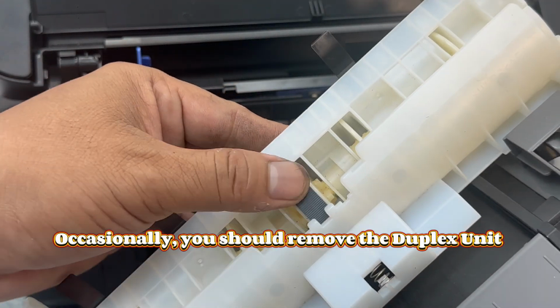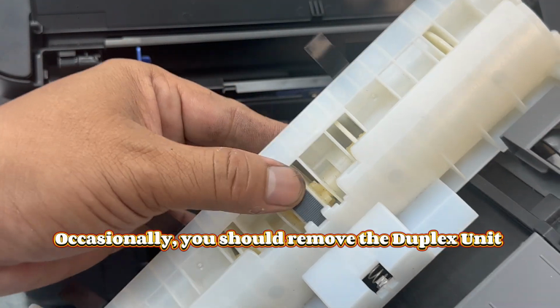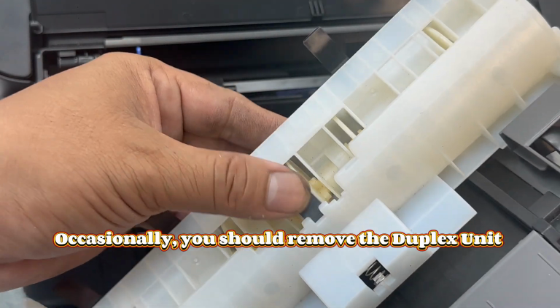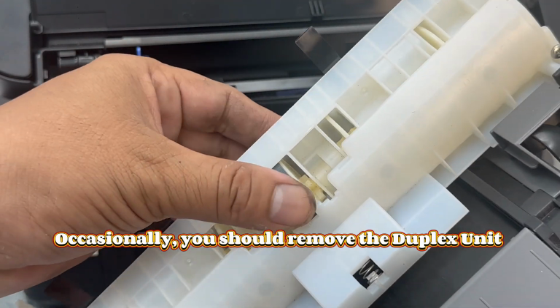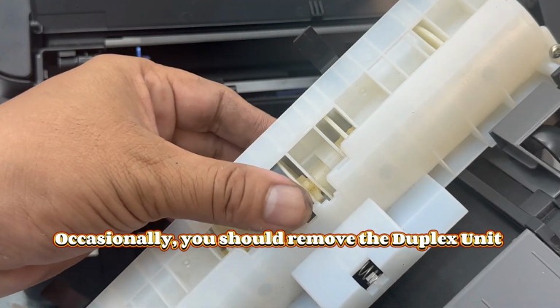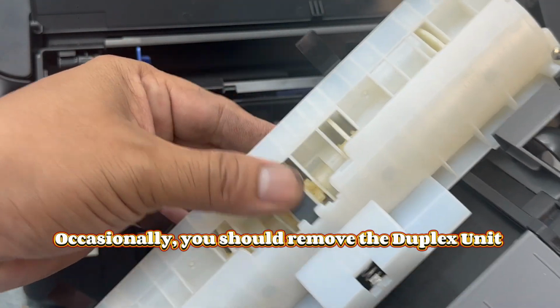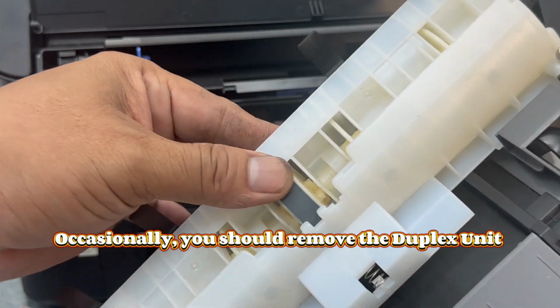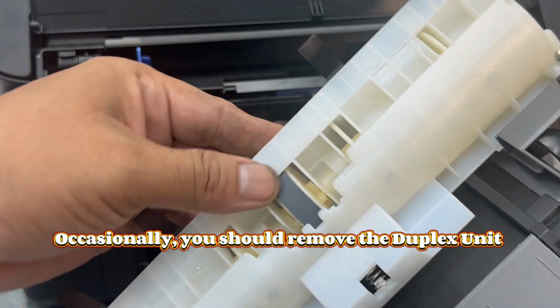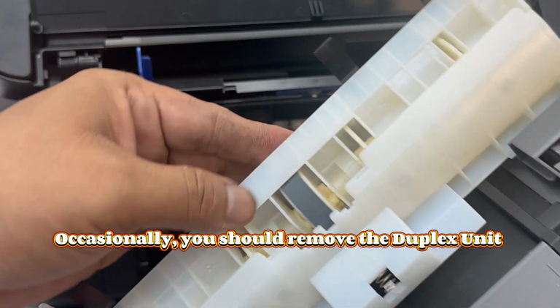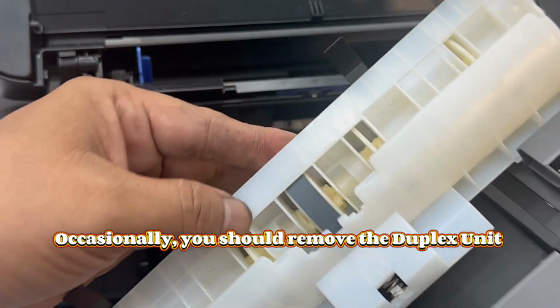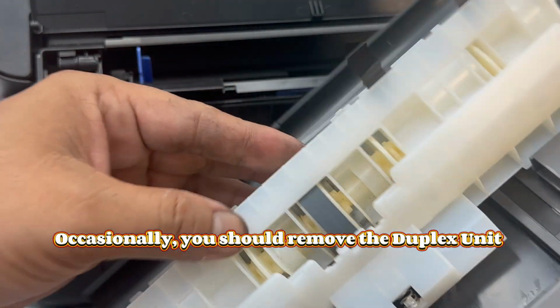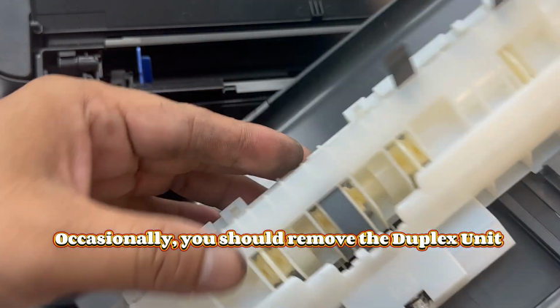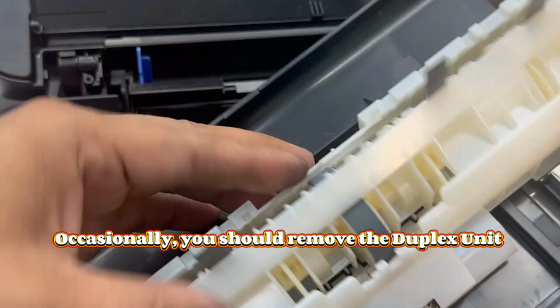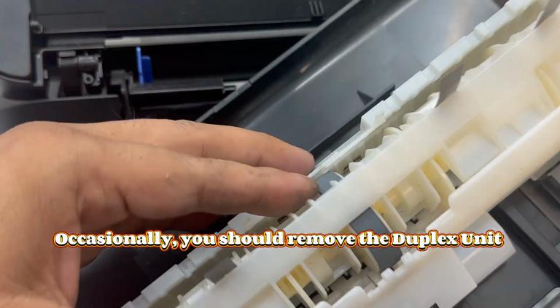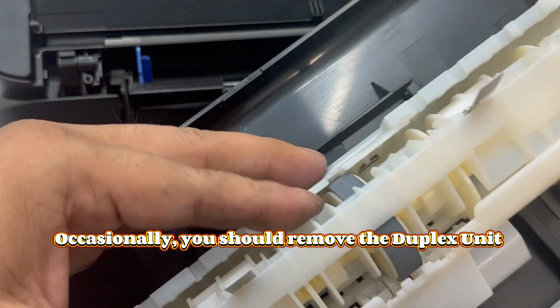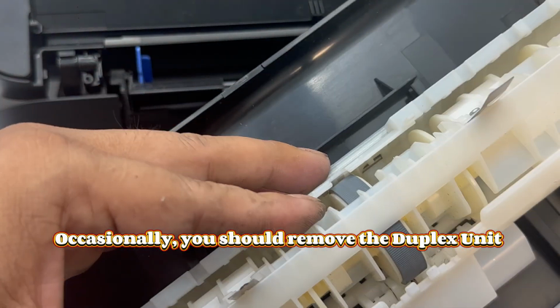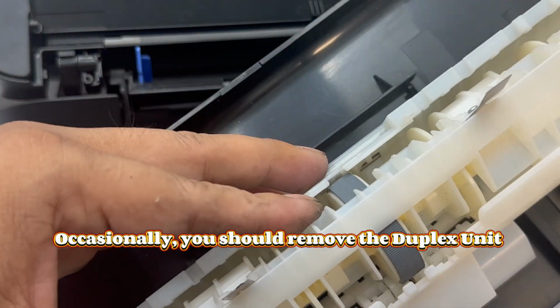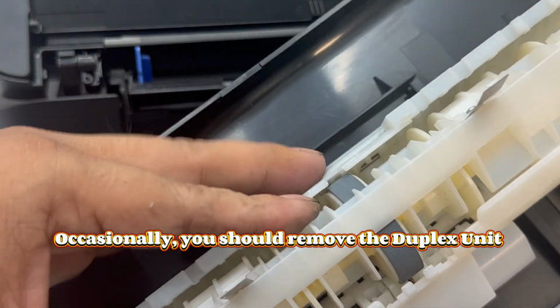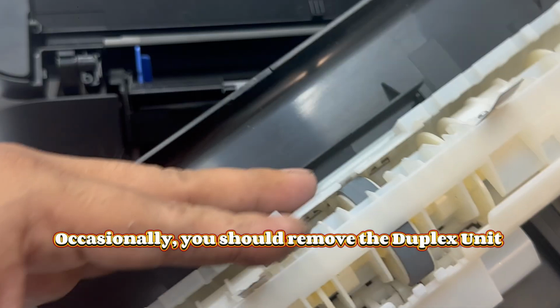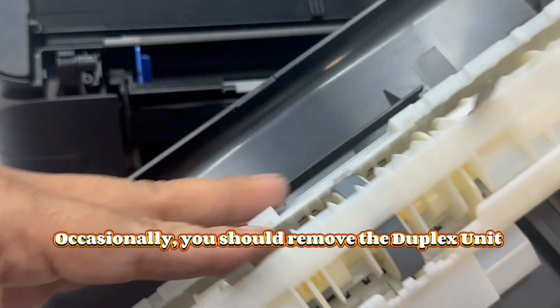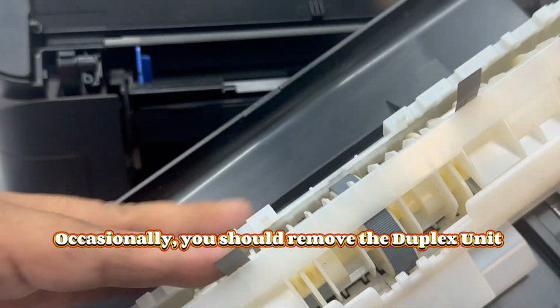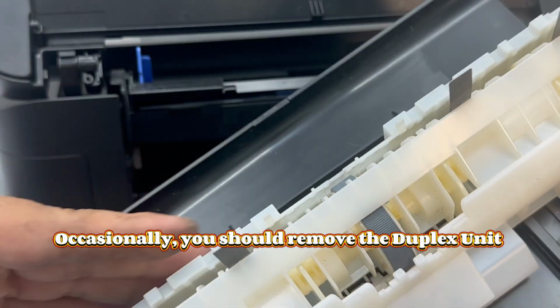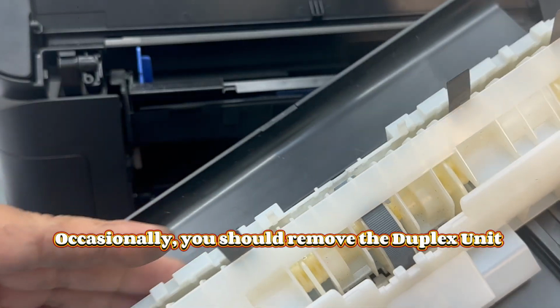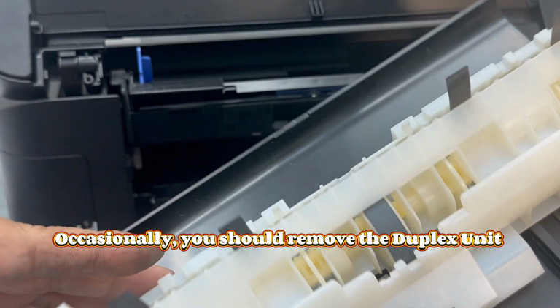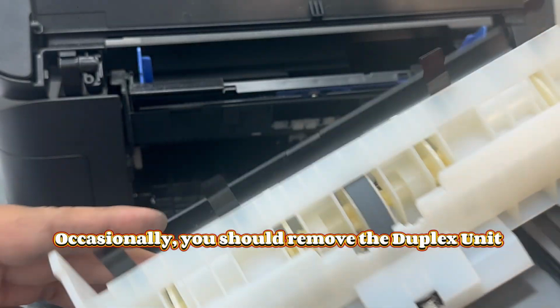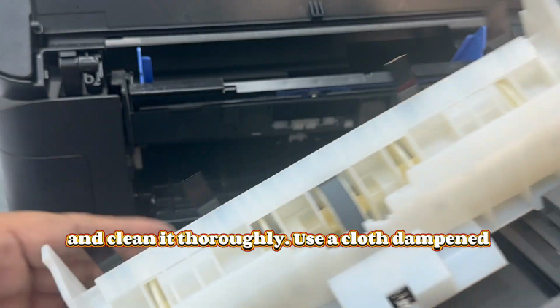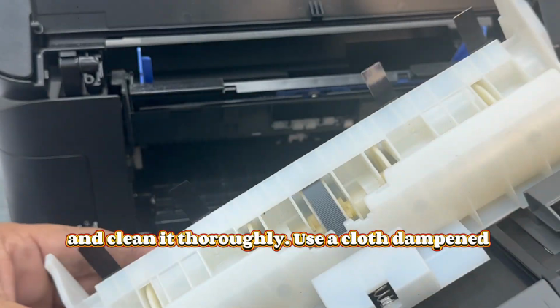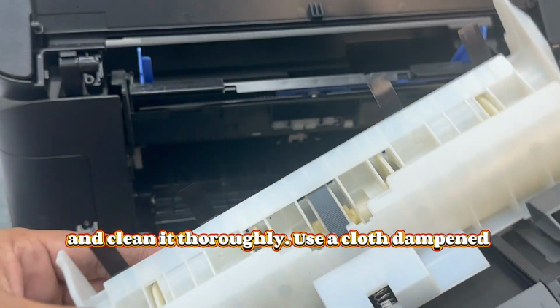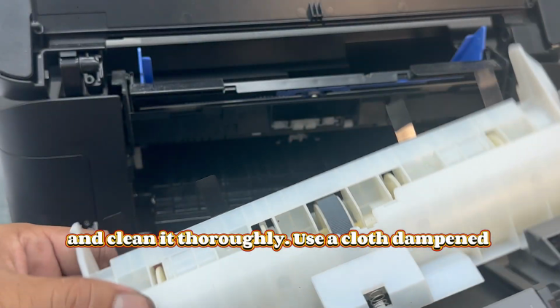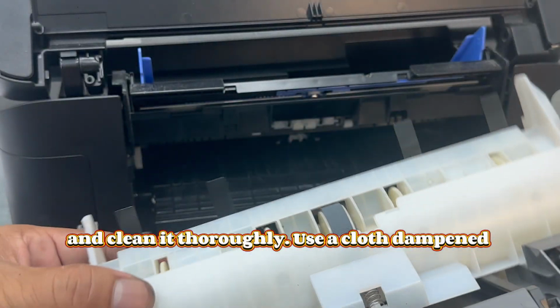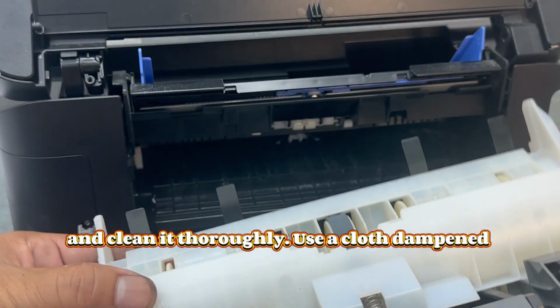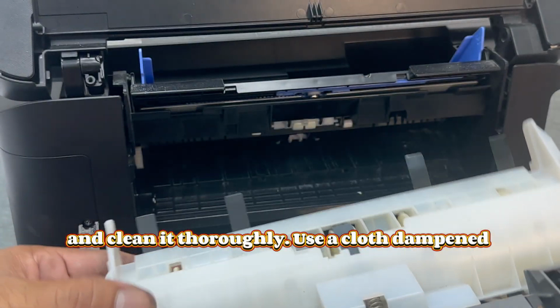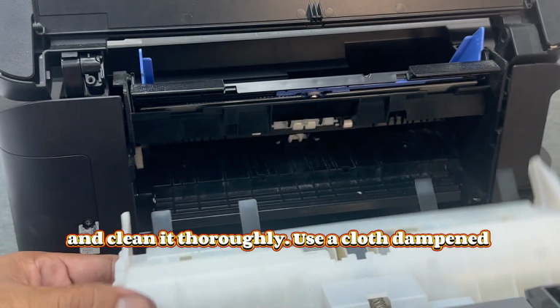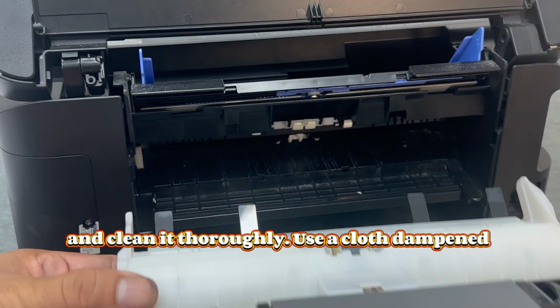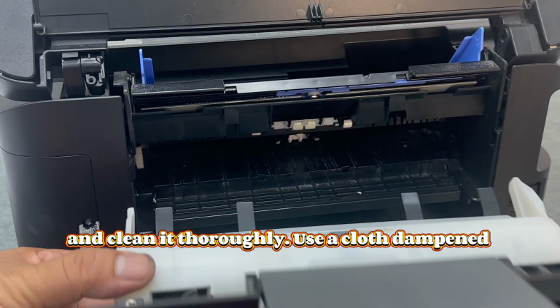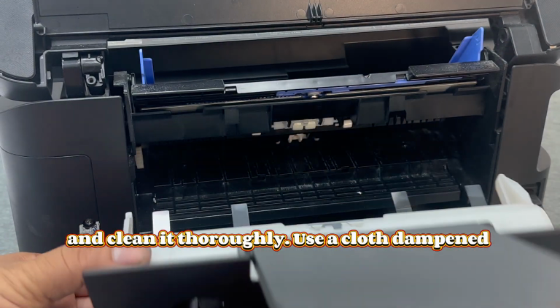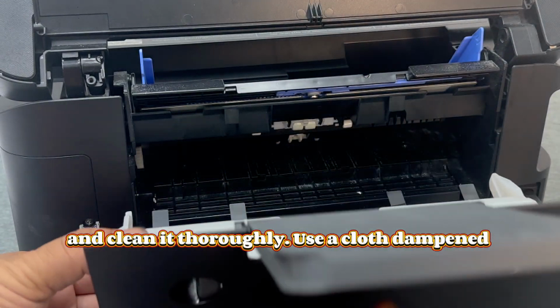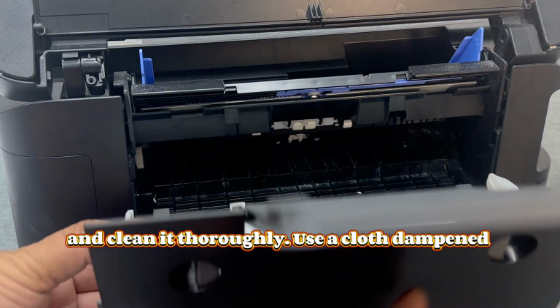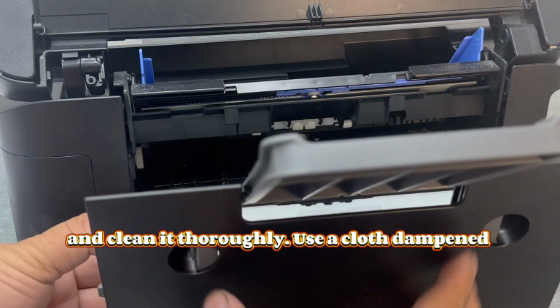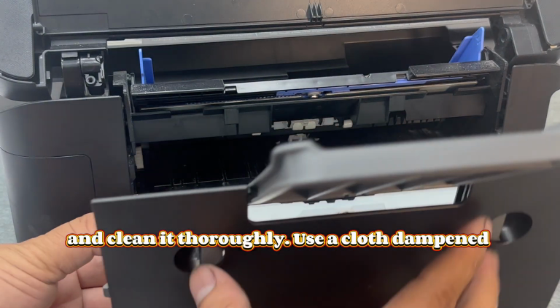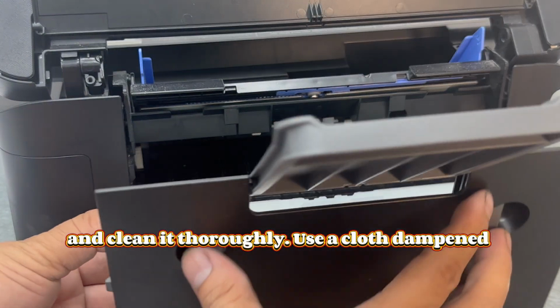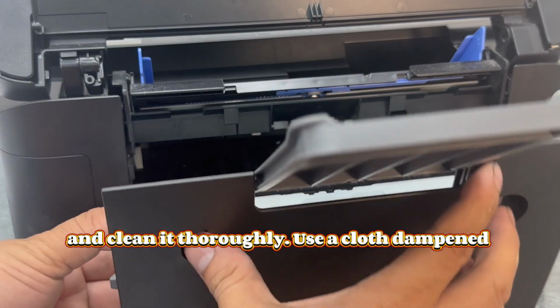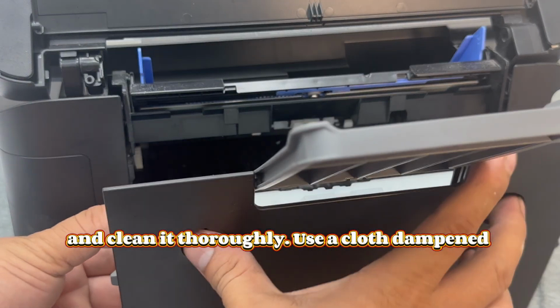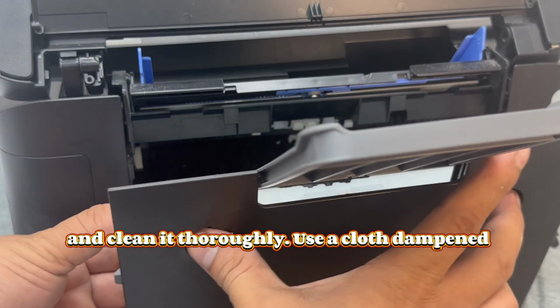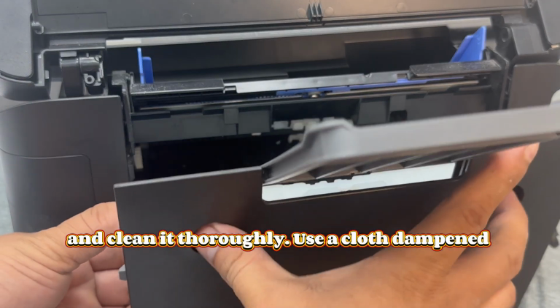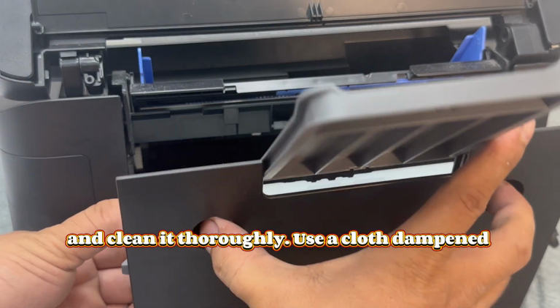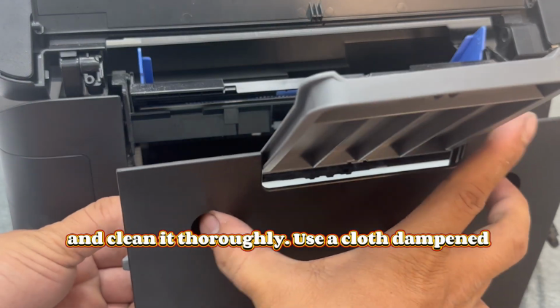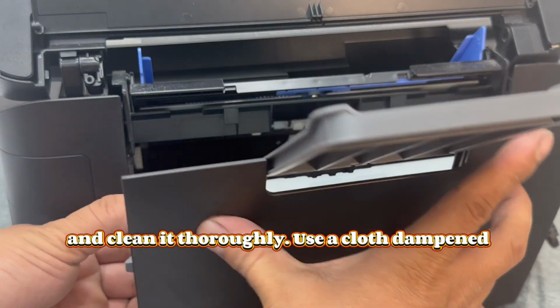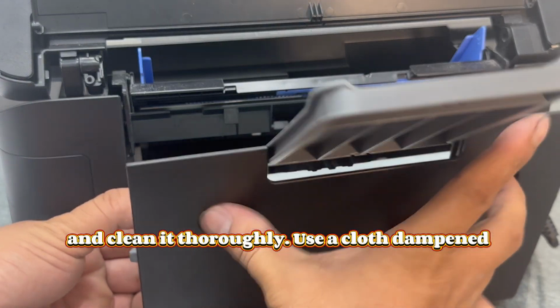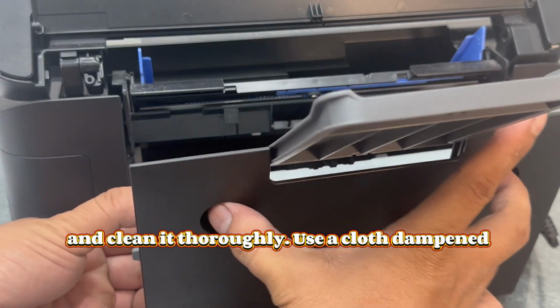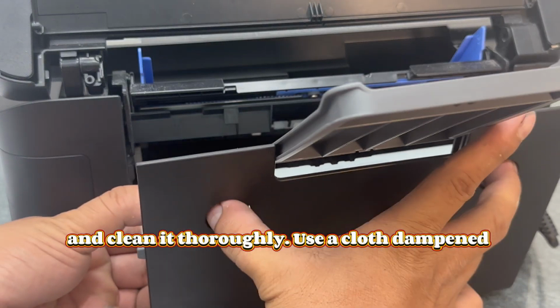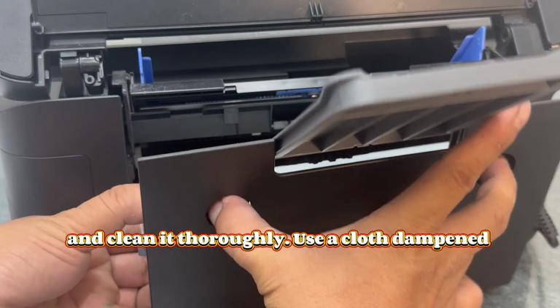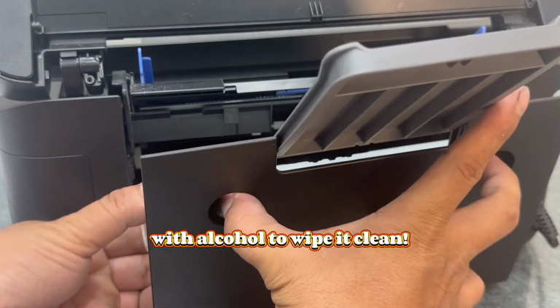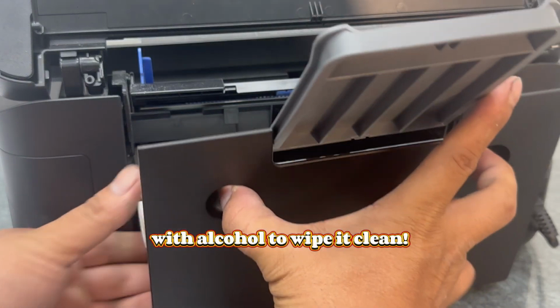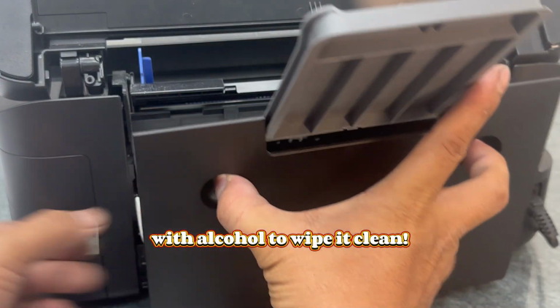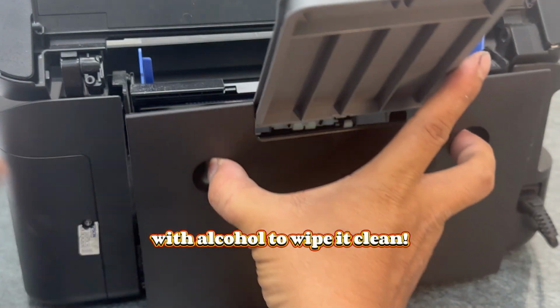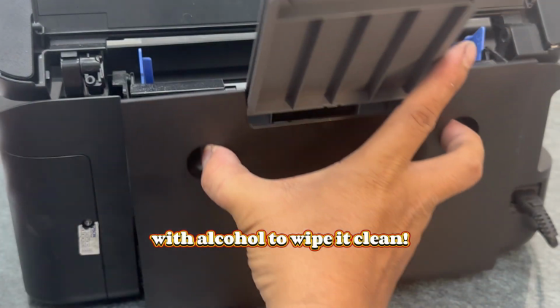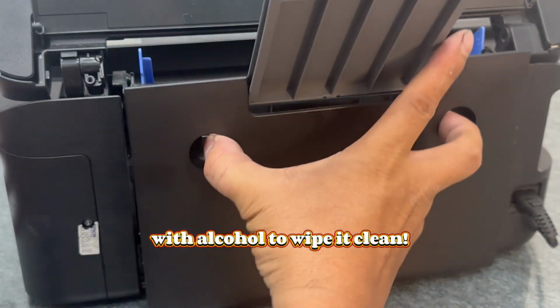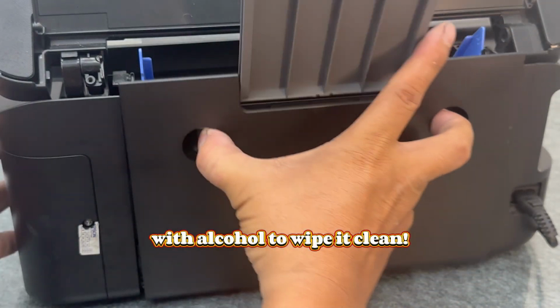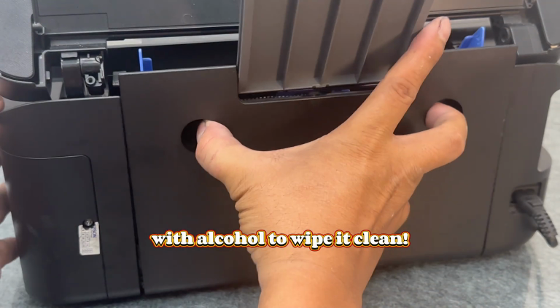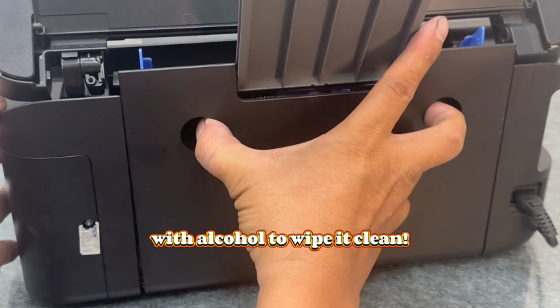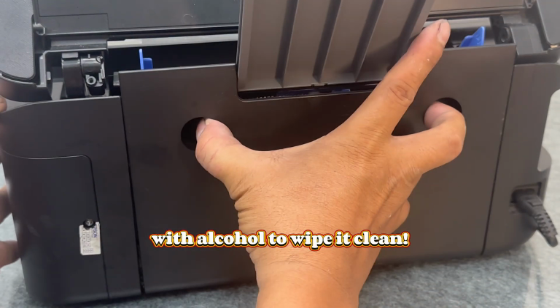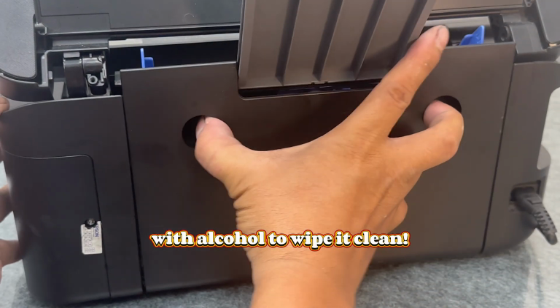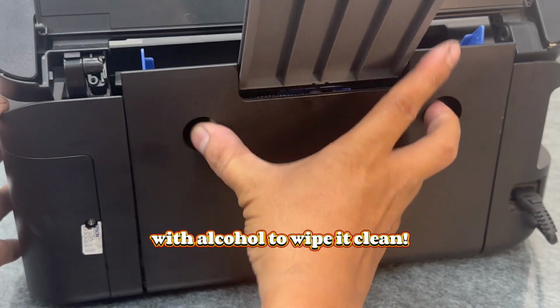Occasionally, you should remove the duplex unit and clean it thoroughly. Use a cloth dampened with alcohol to wipe it clean.